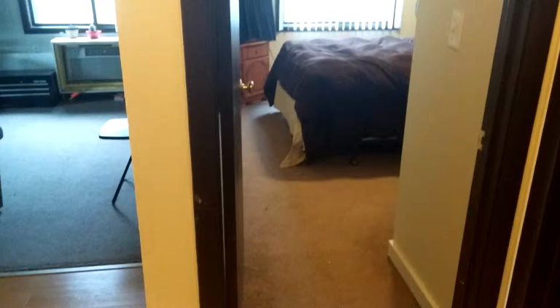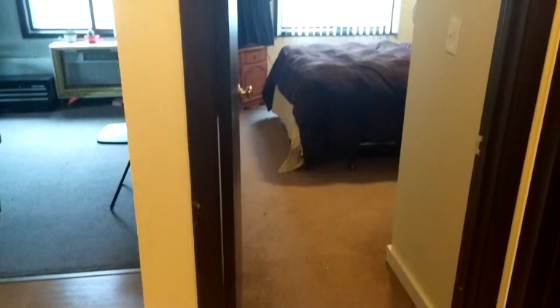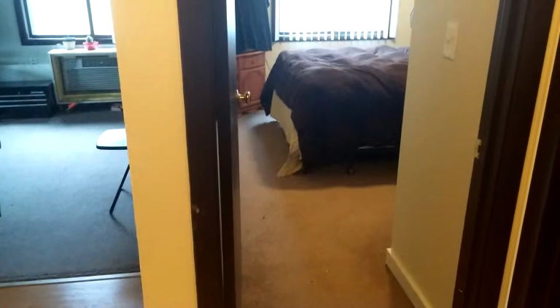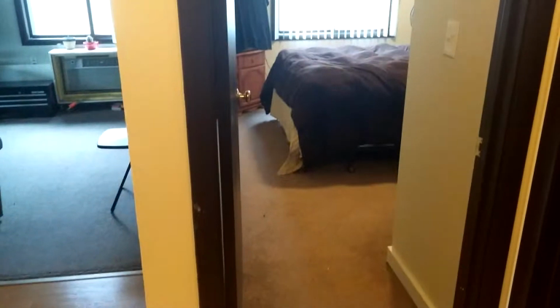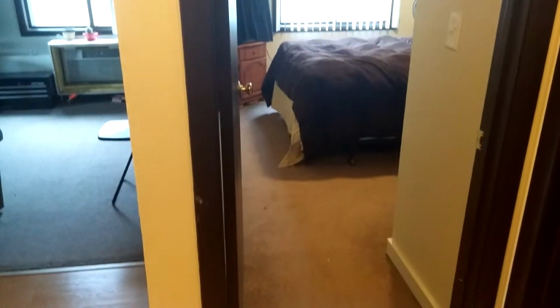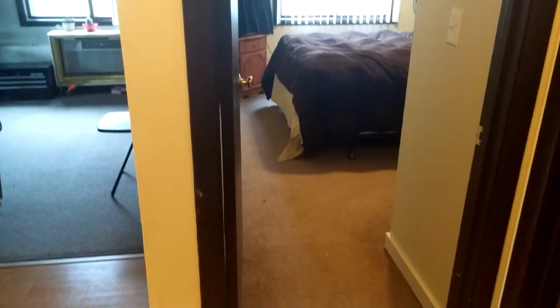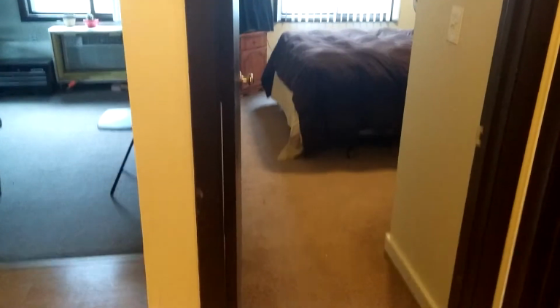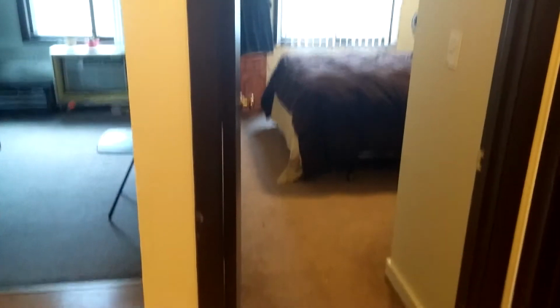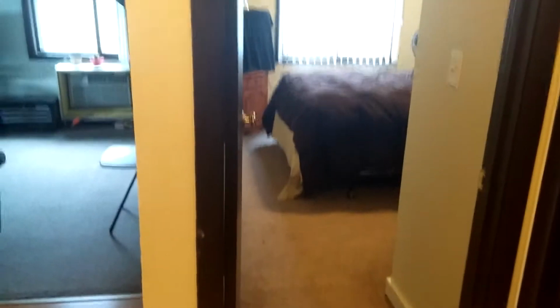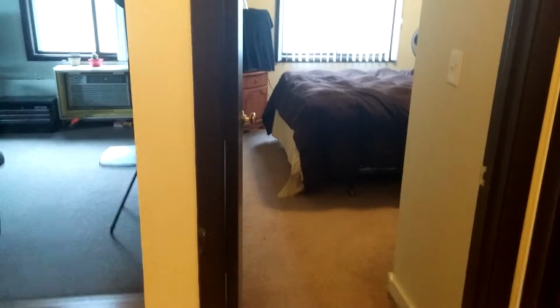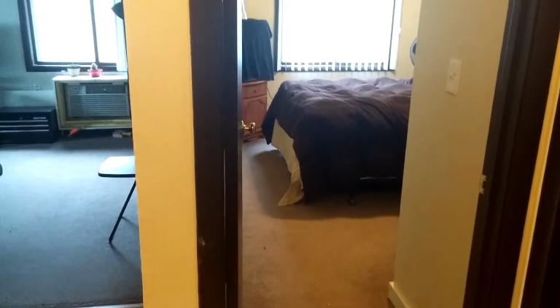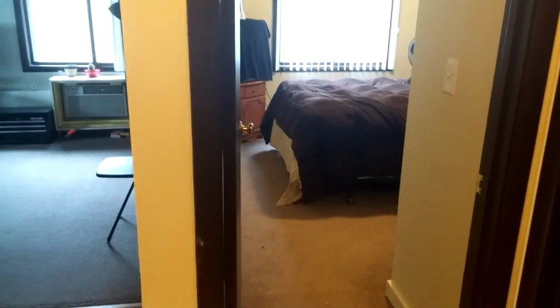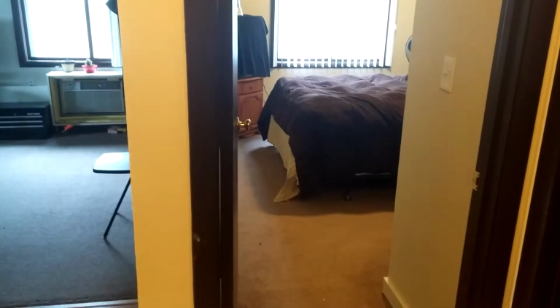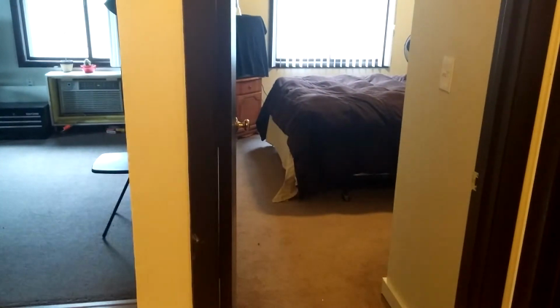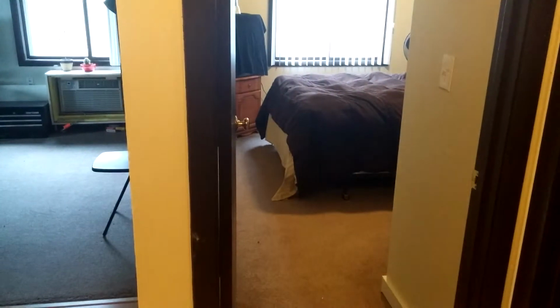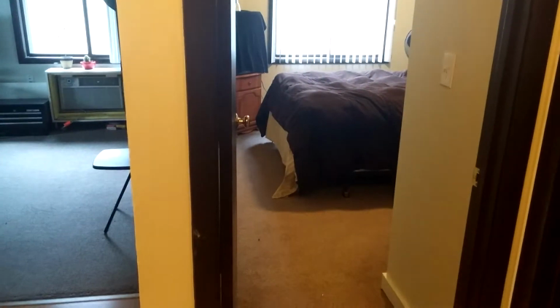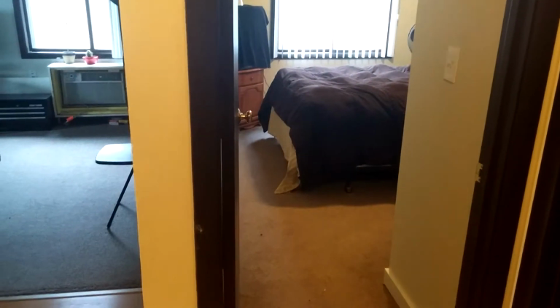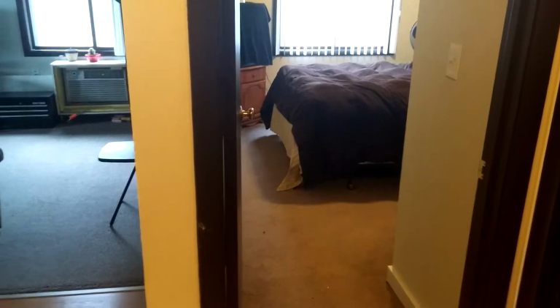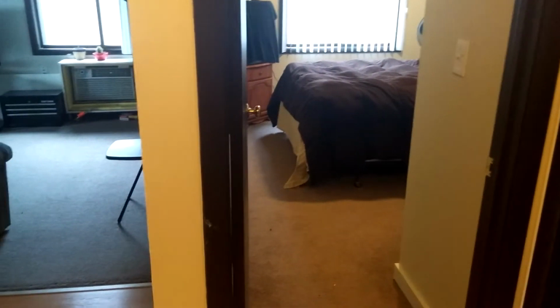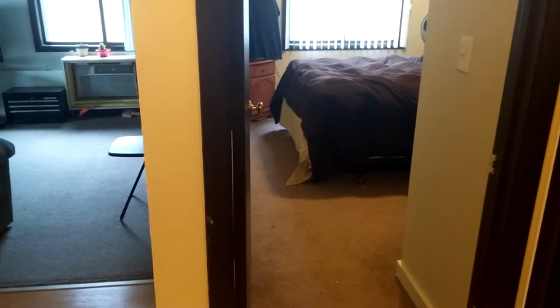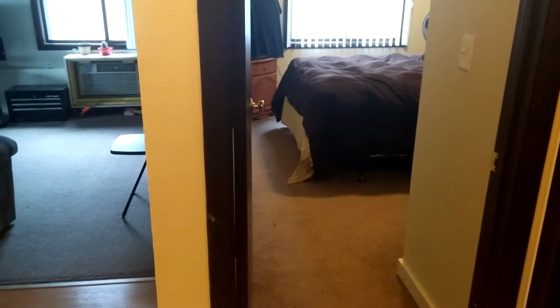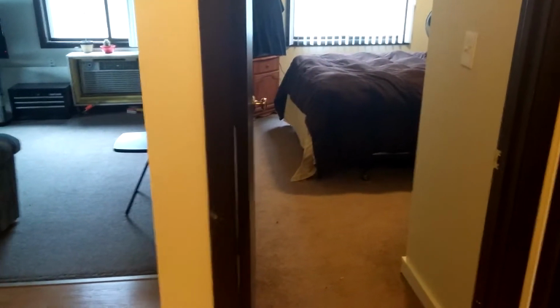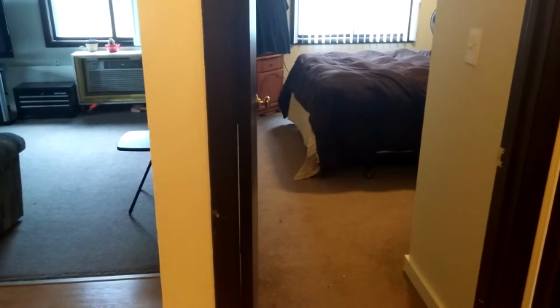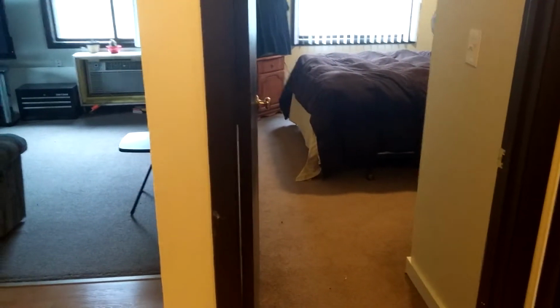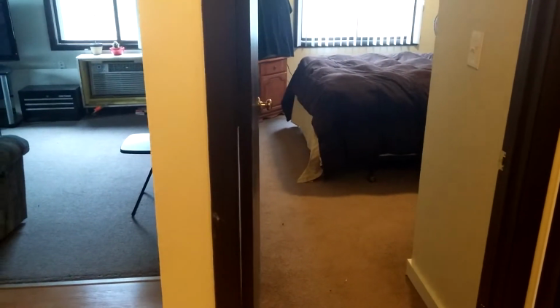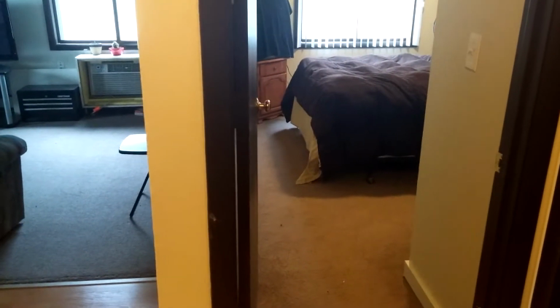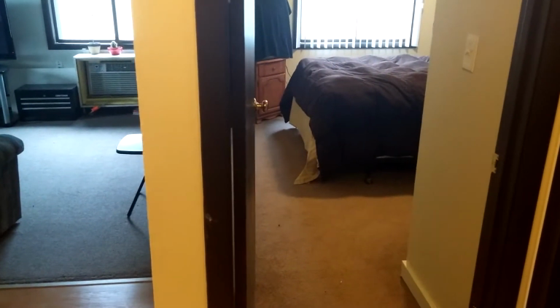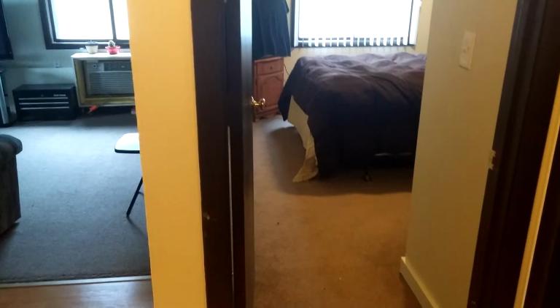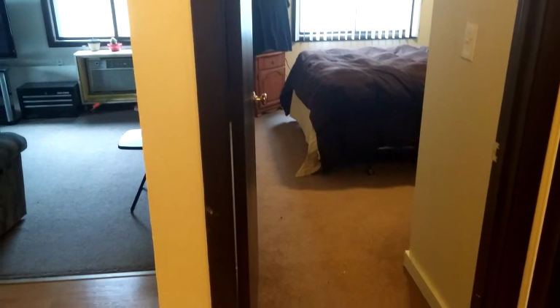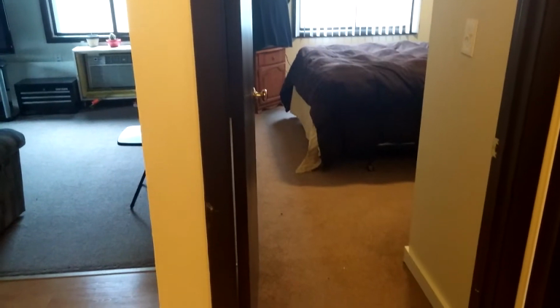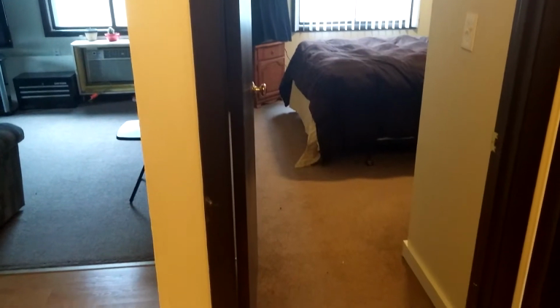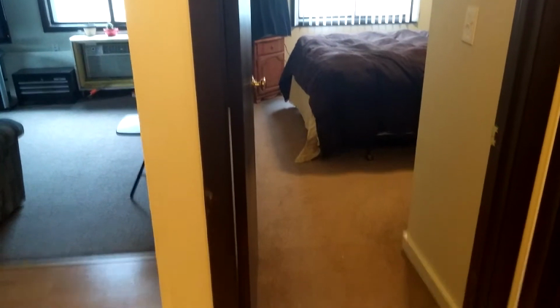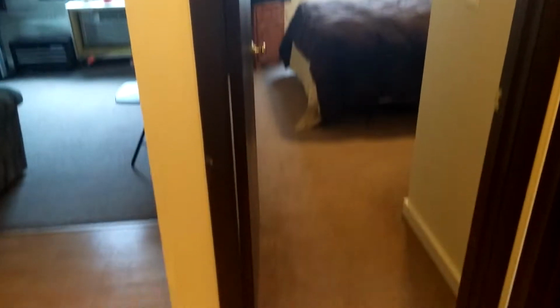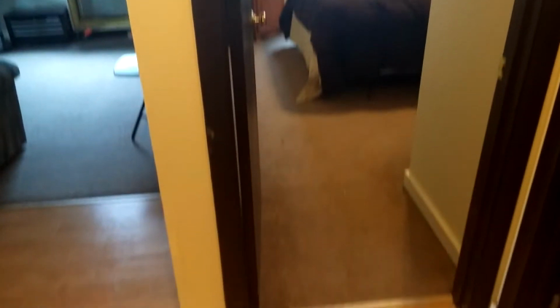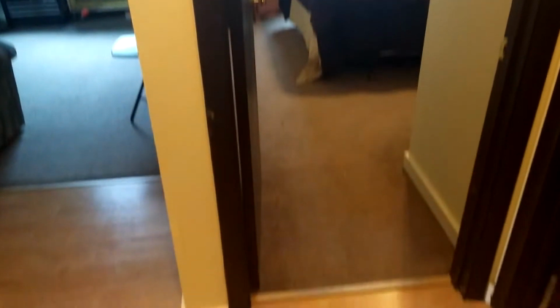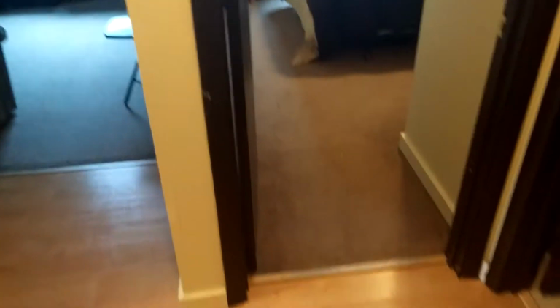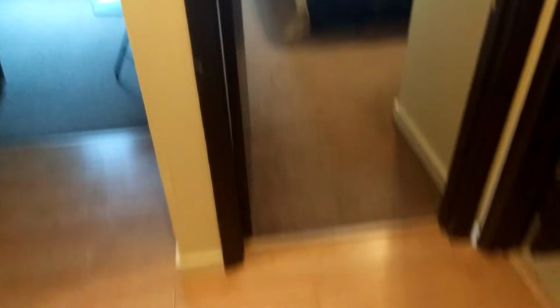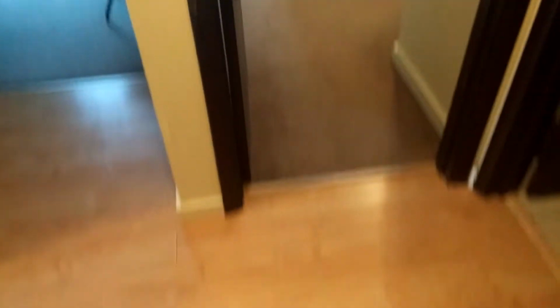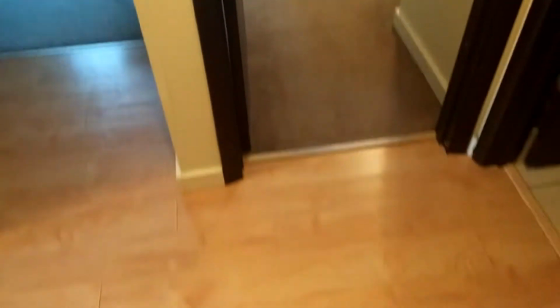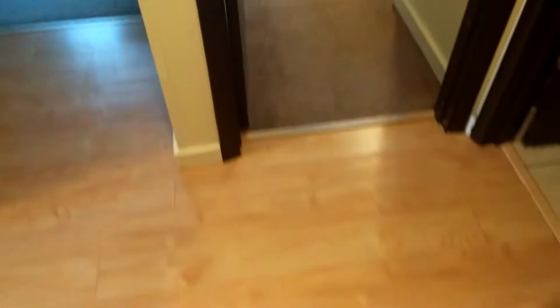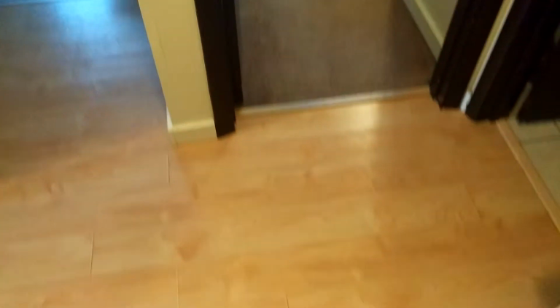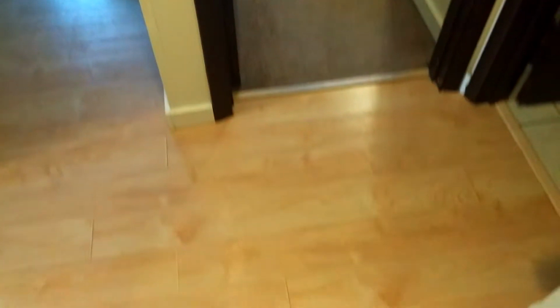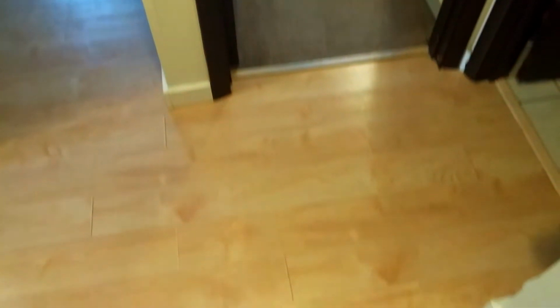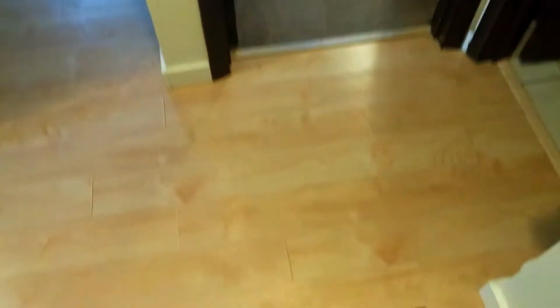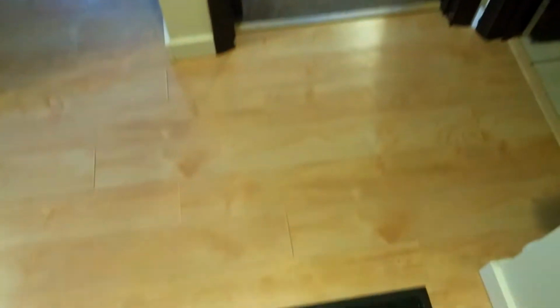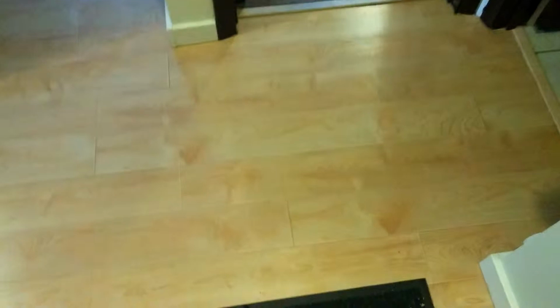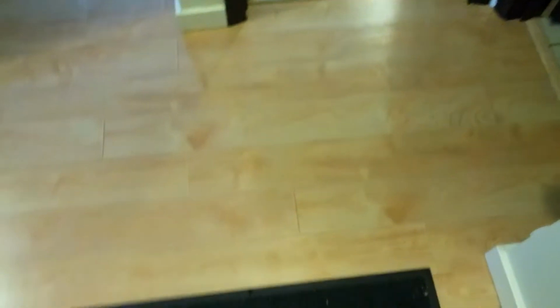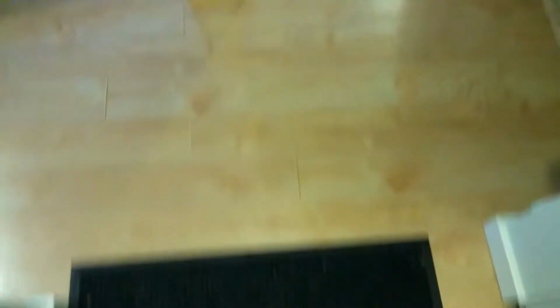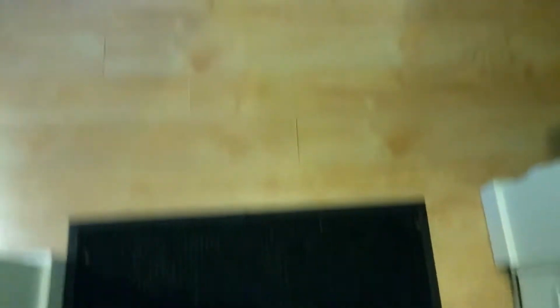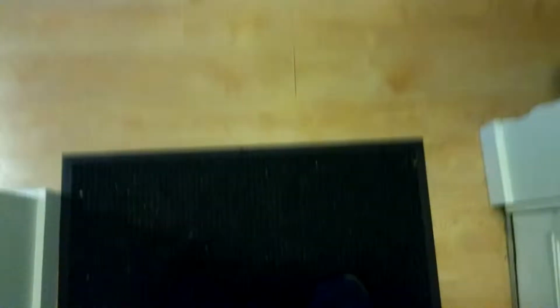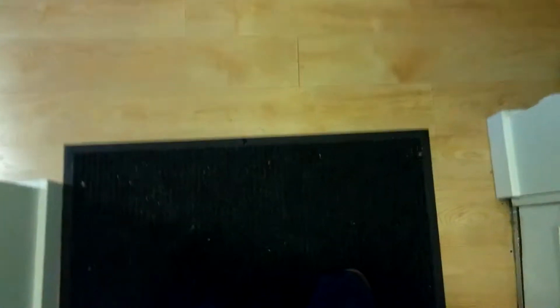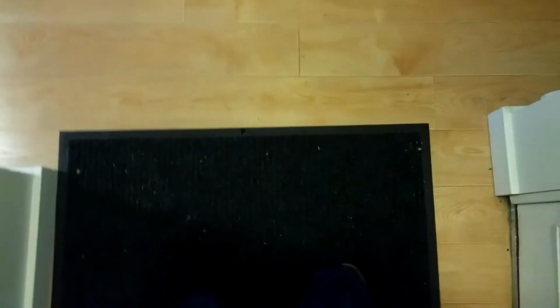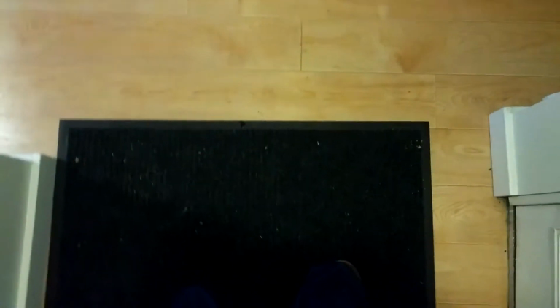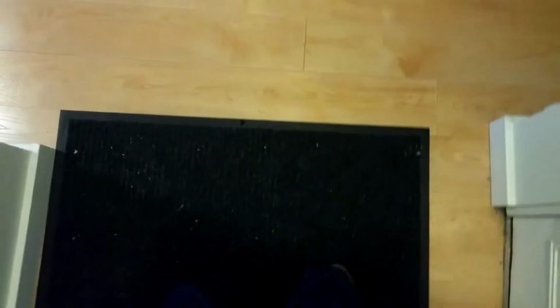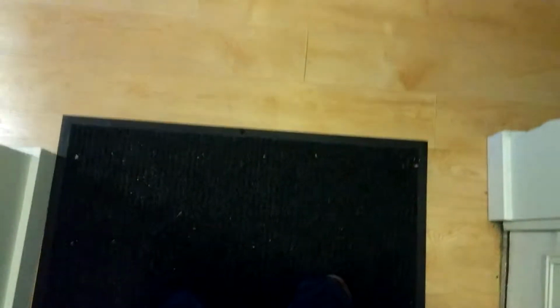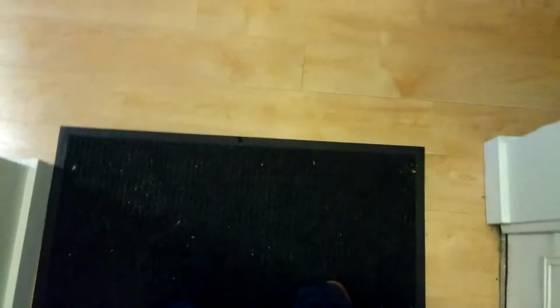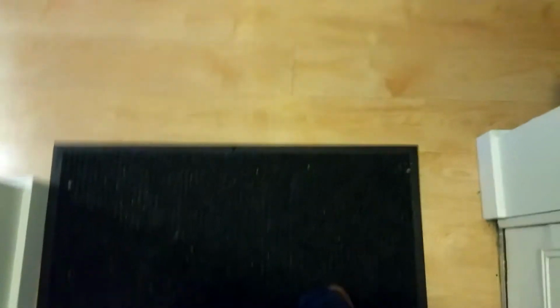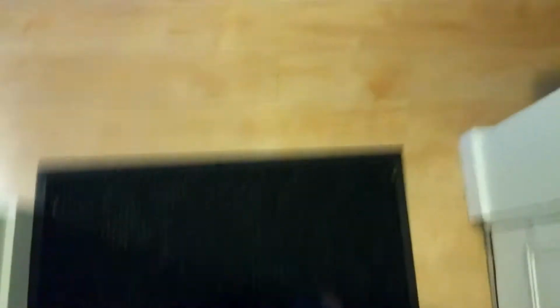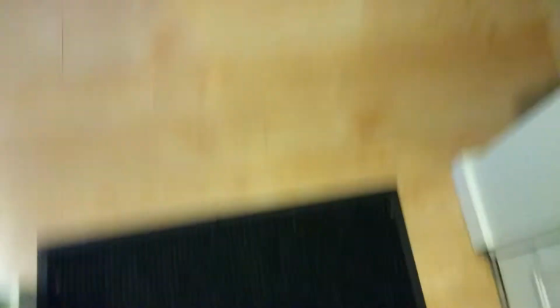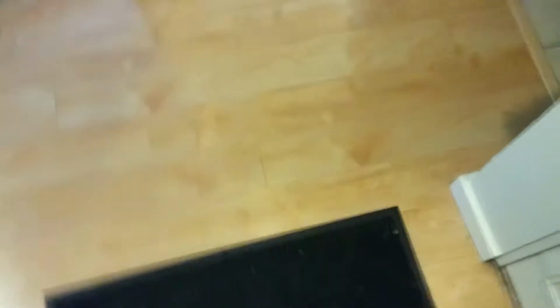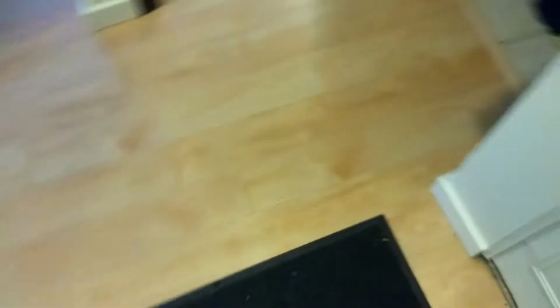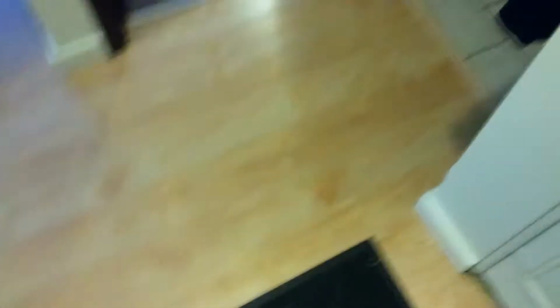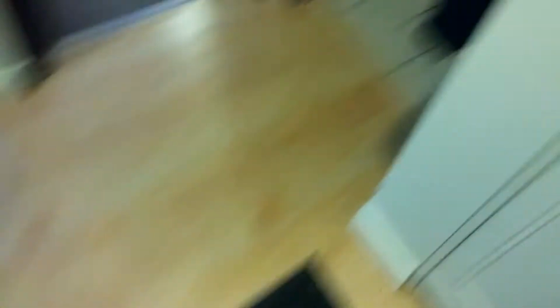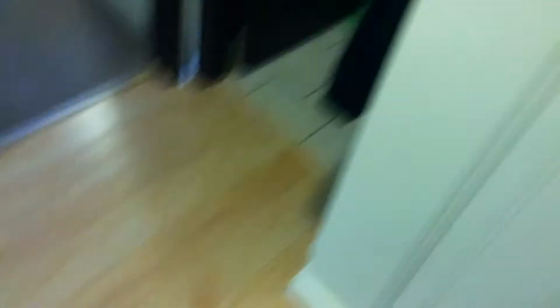Welcome to 2700 Harriet Avenue South. This is a one bedroom on the second floor and I'm standing in the entryway.